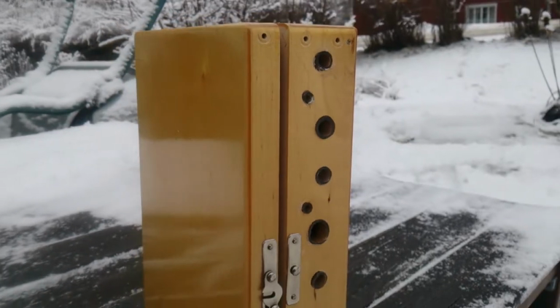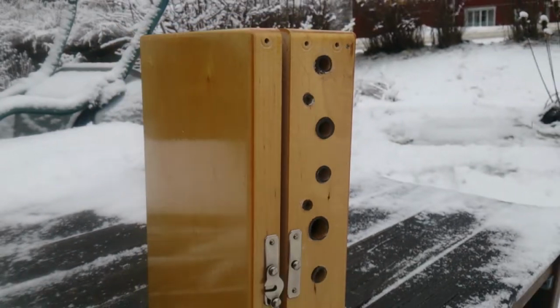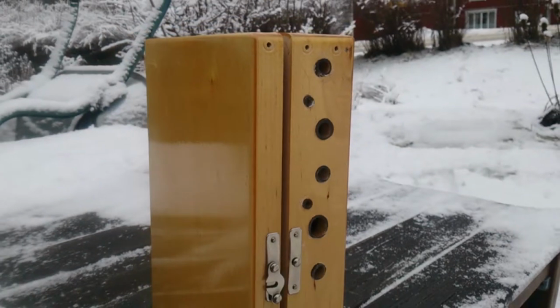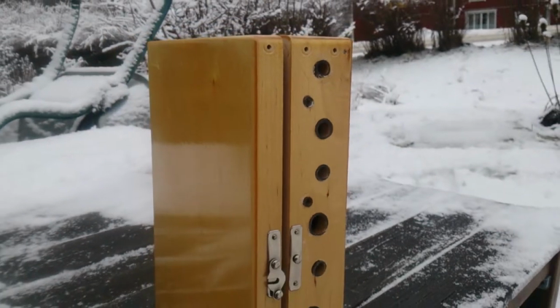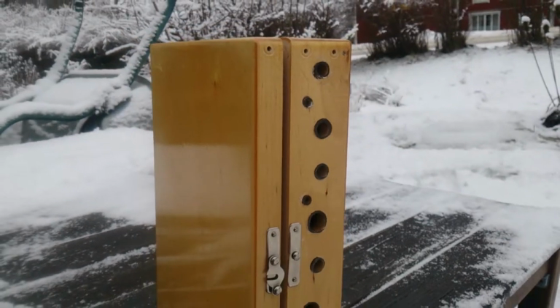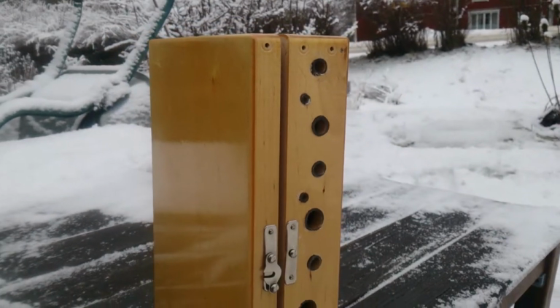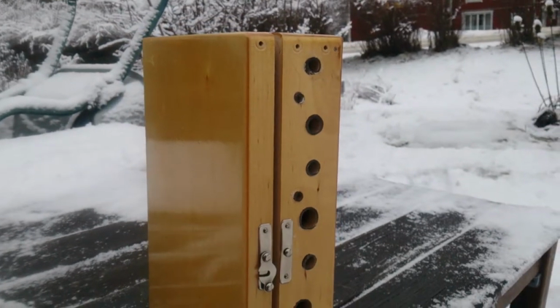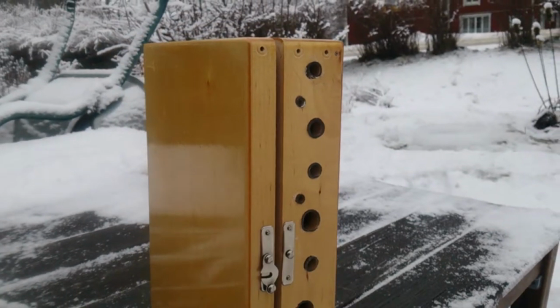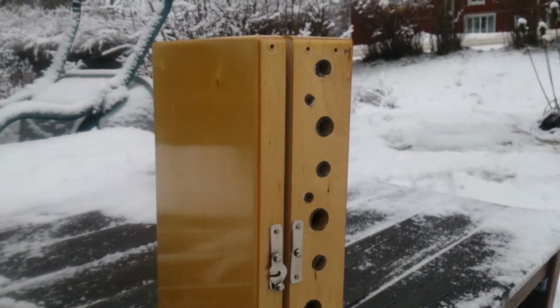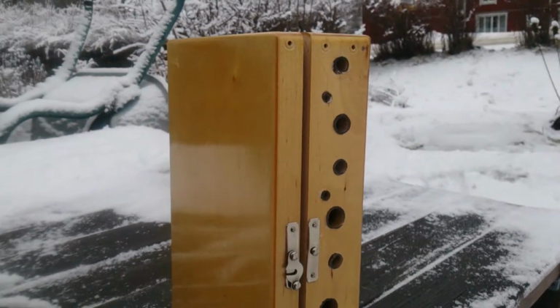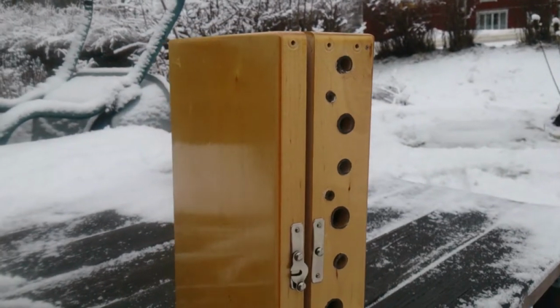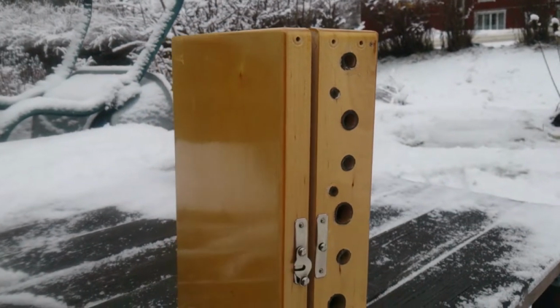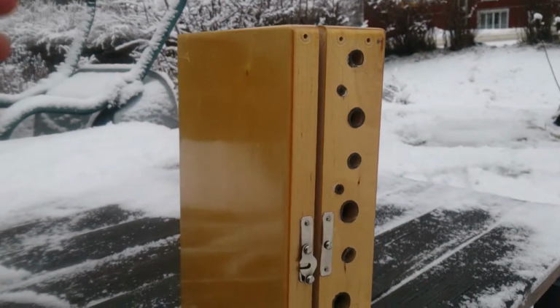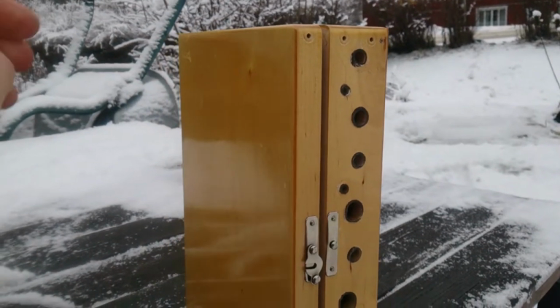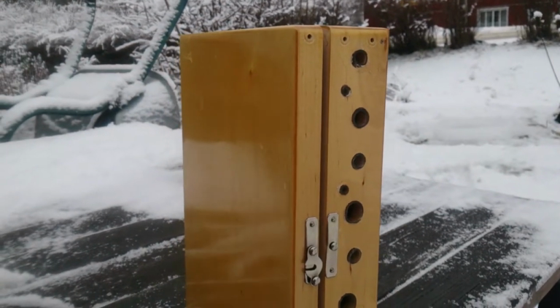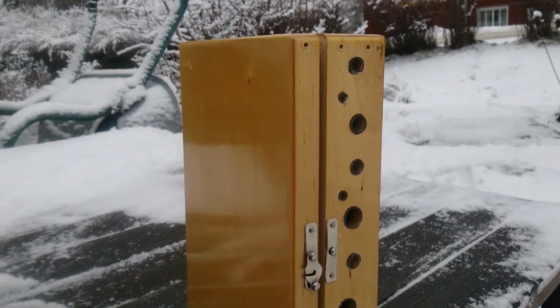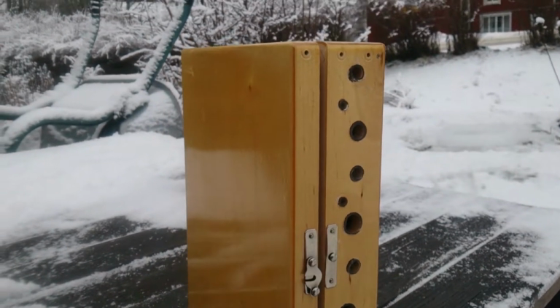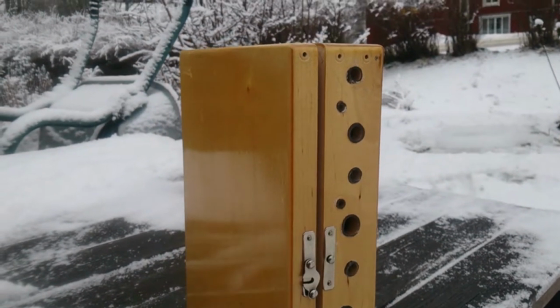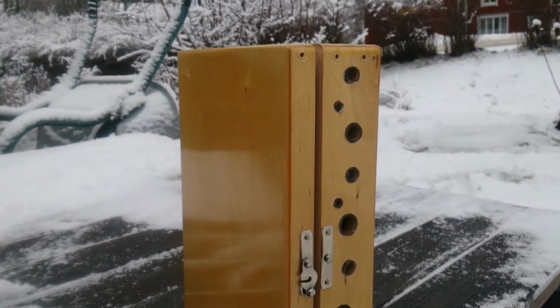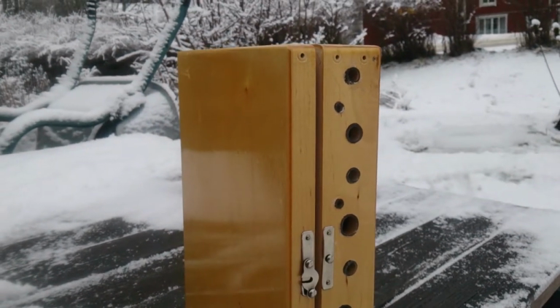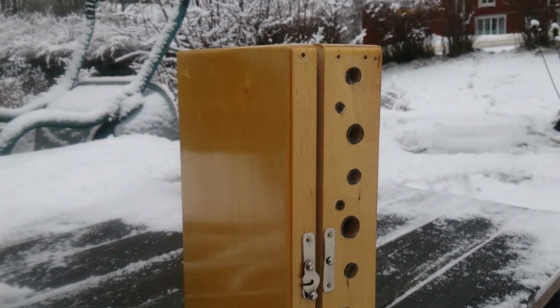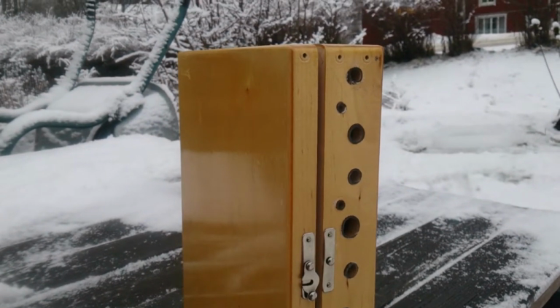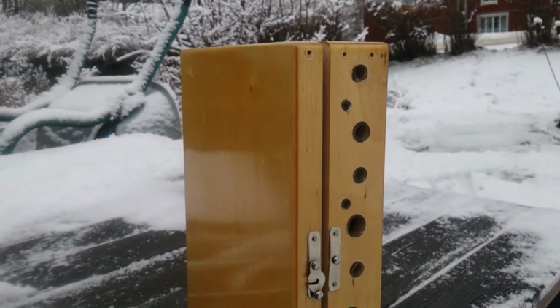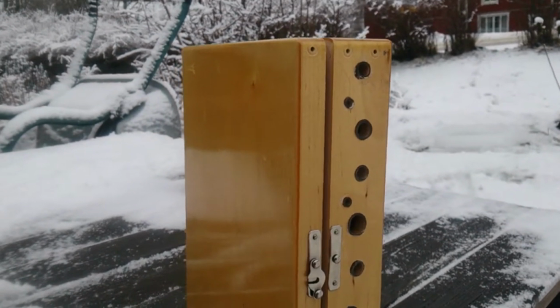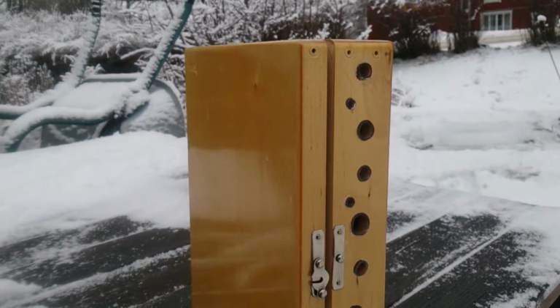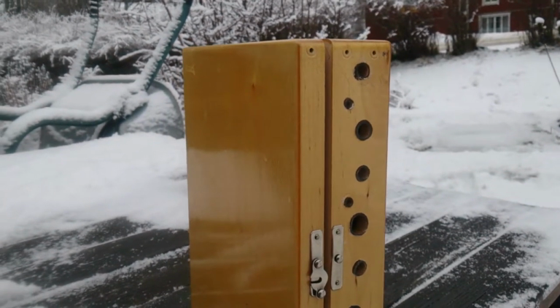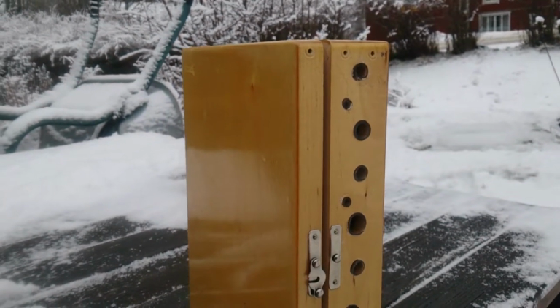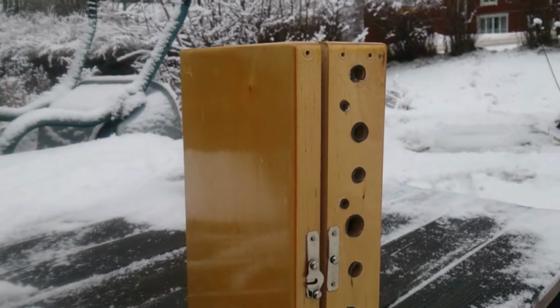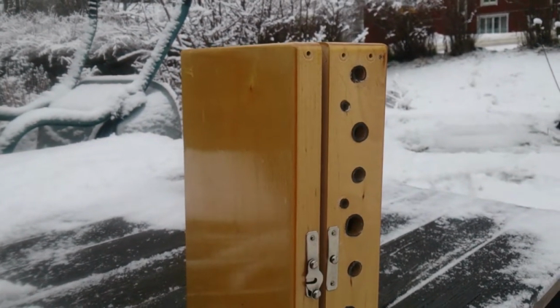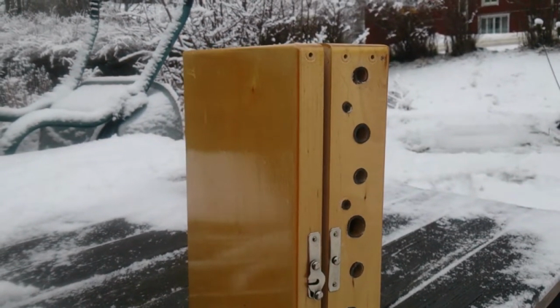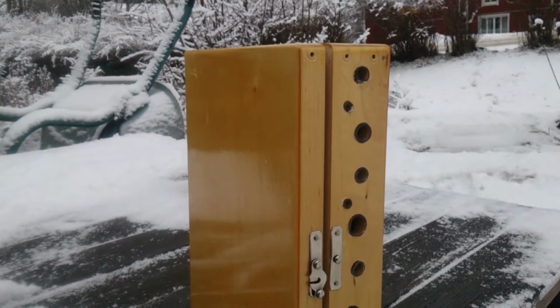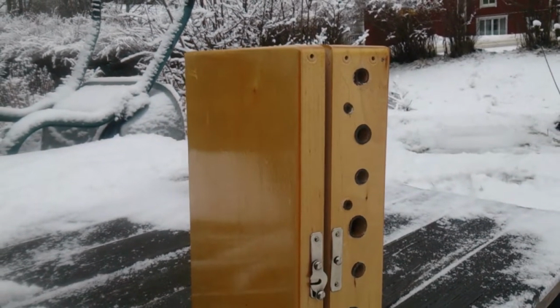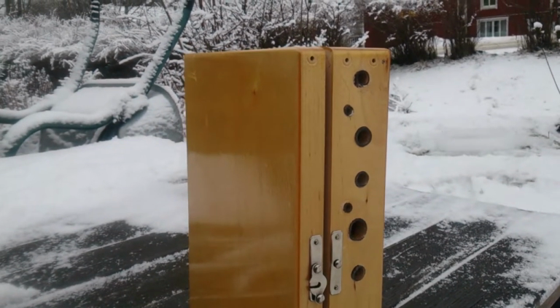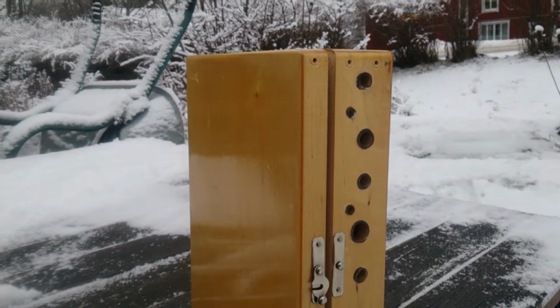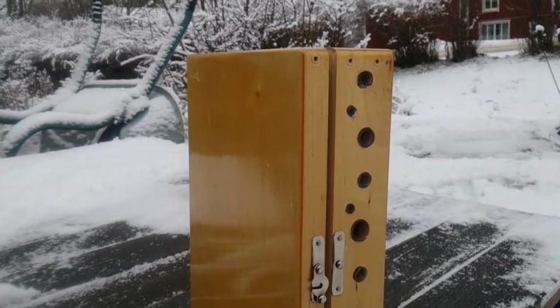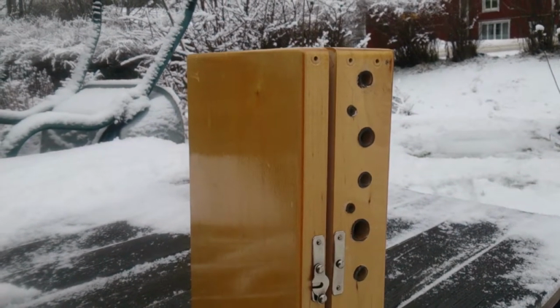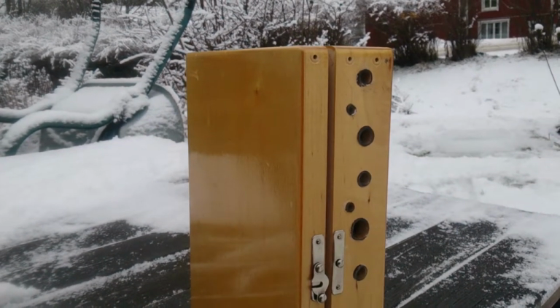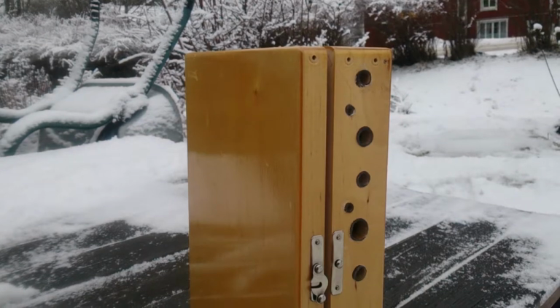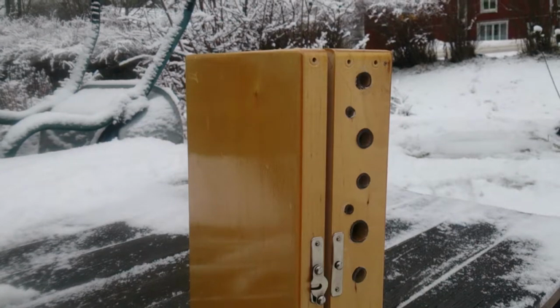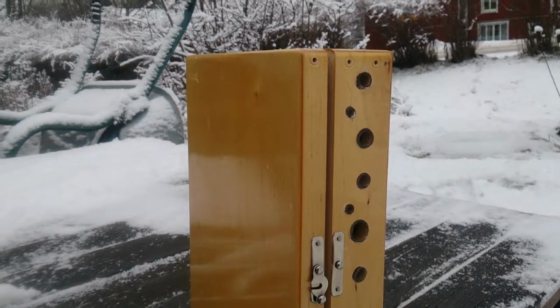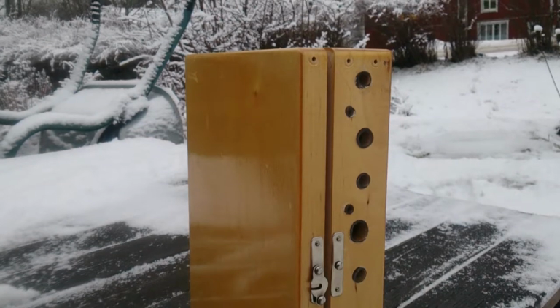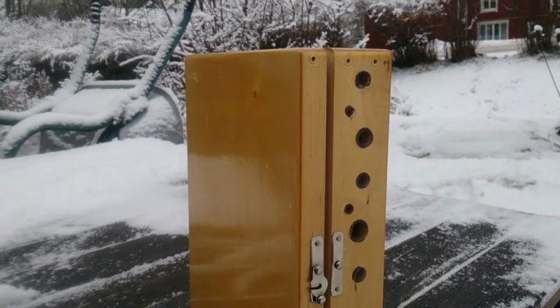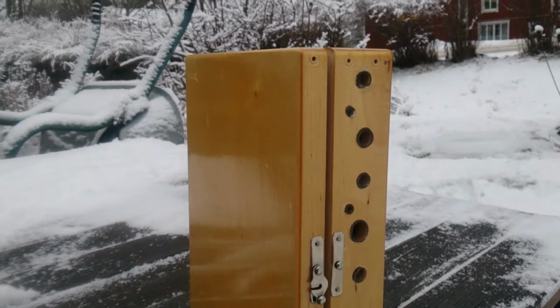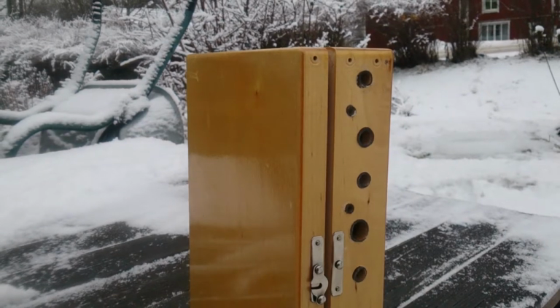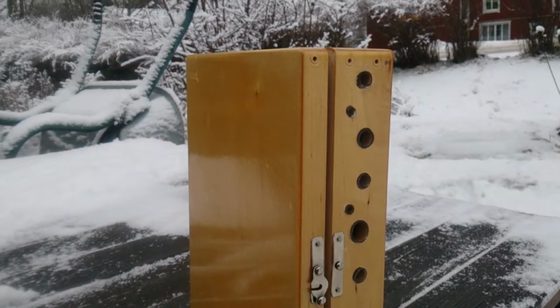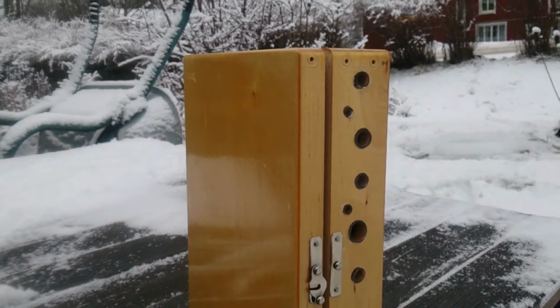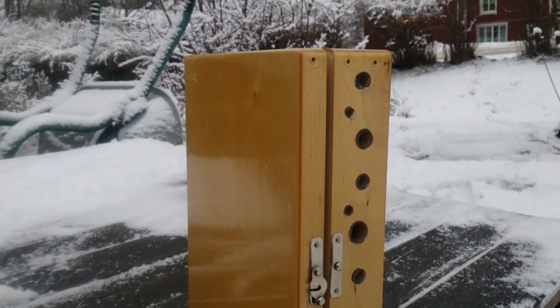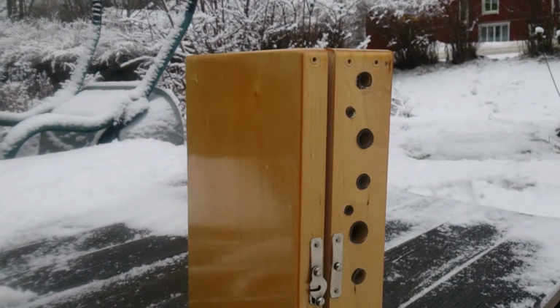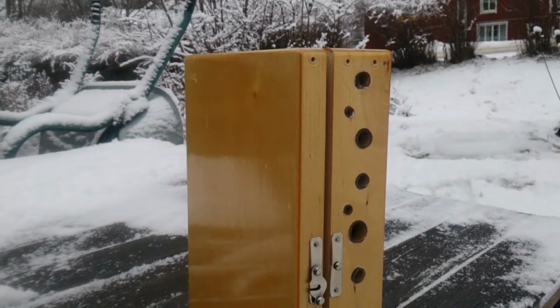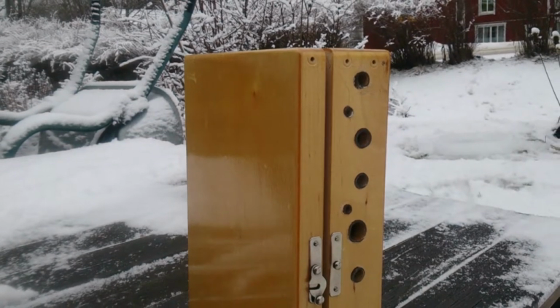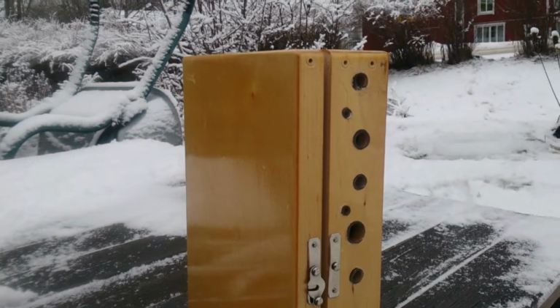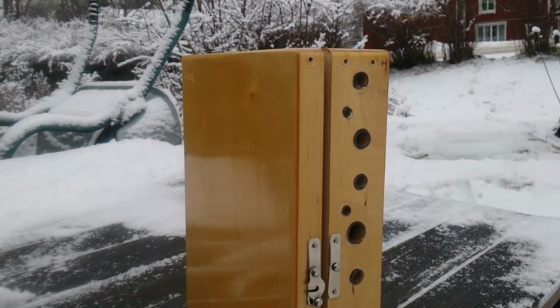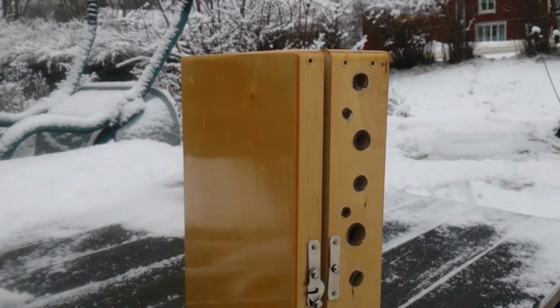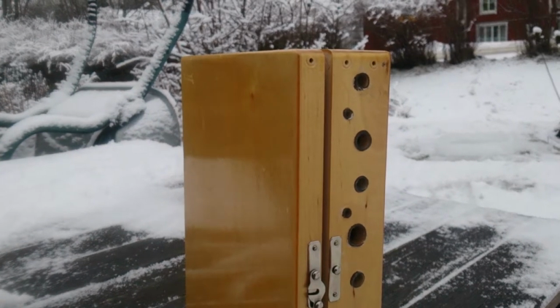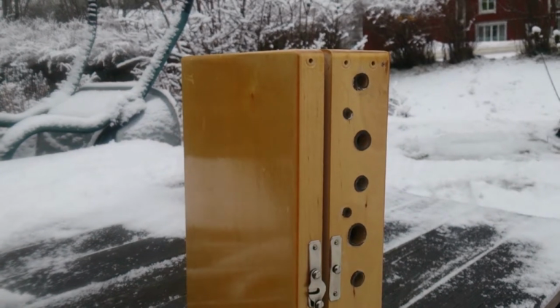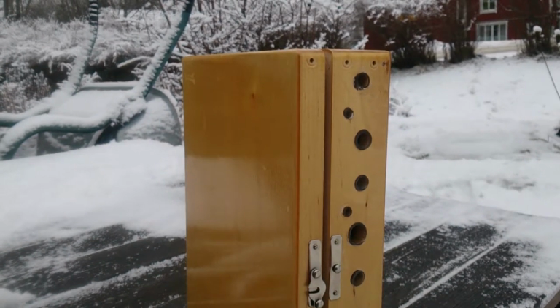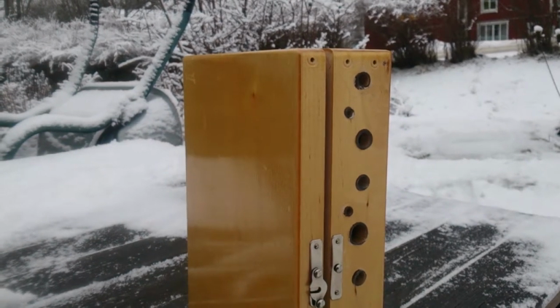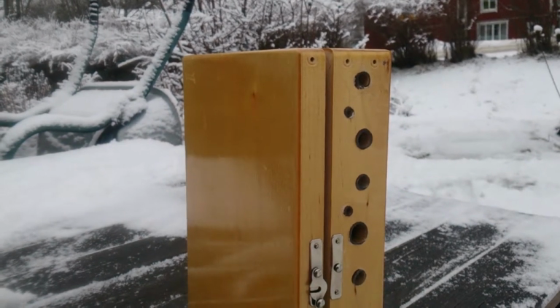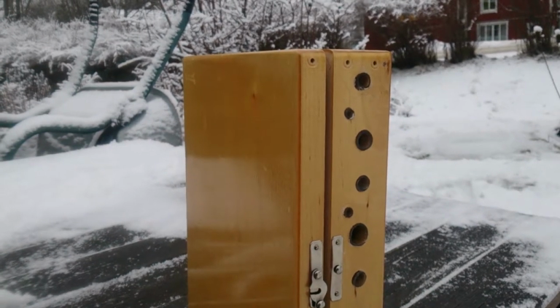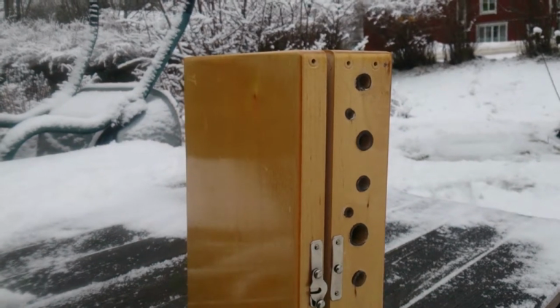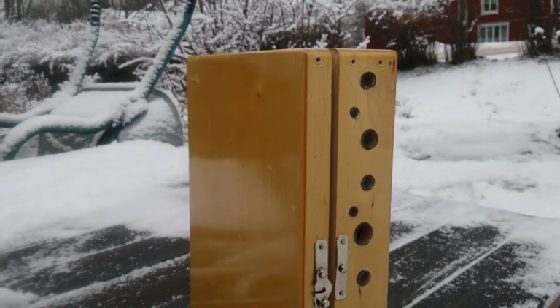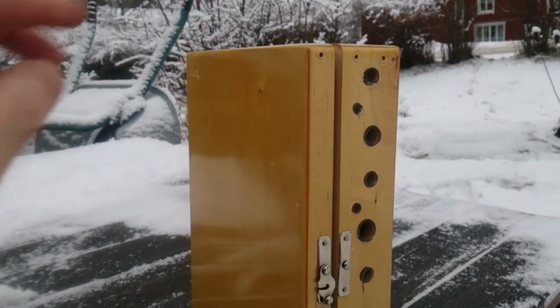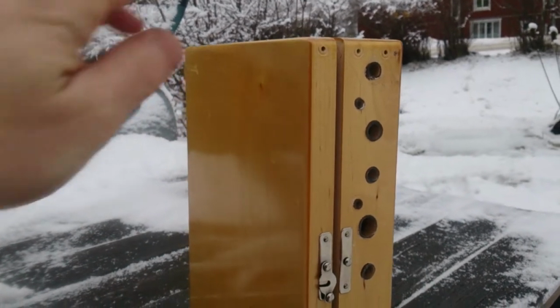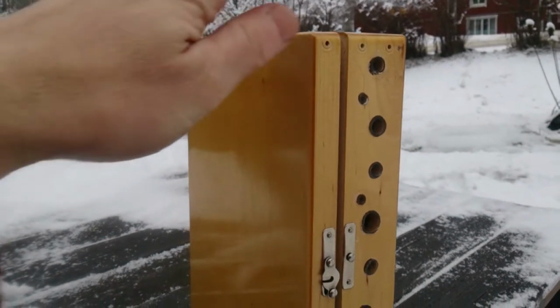My name is Jens Råberg. Here is a solitary bee box made of a cabinet for picture slides.